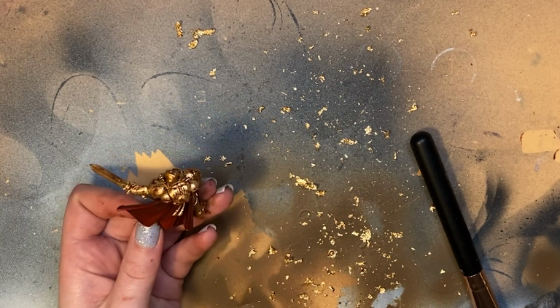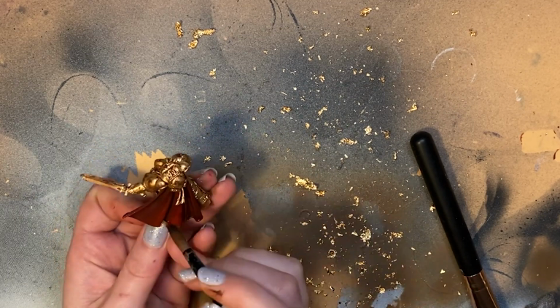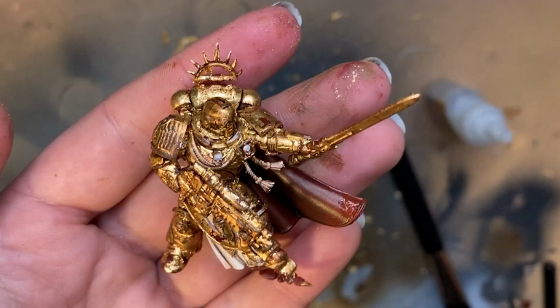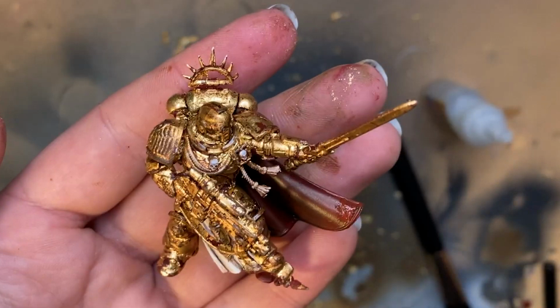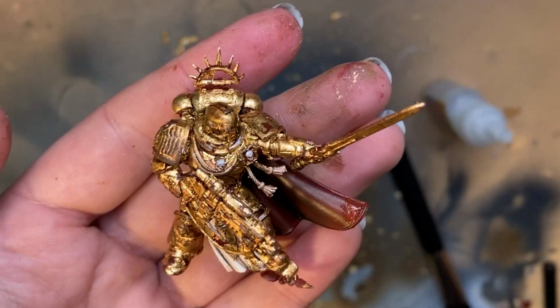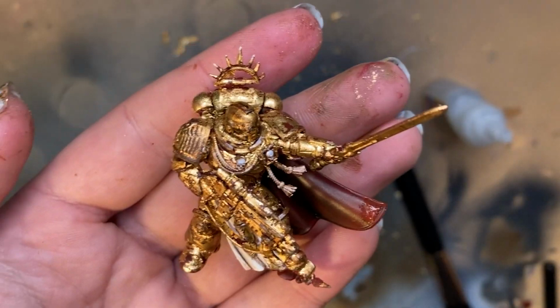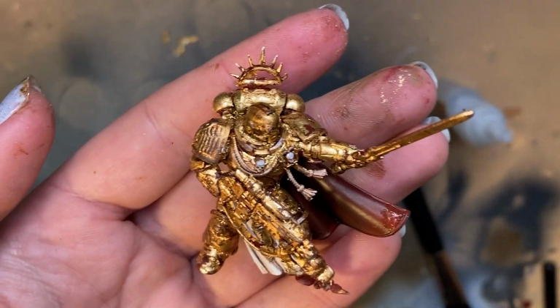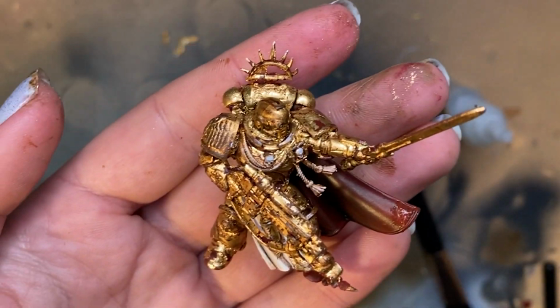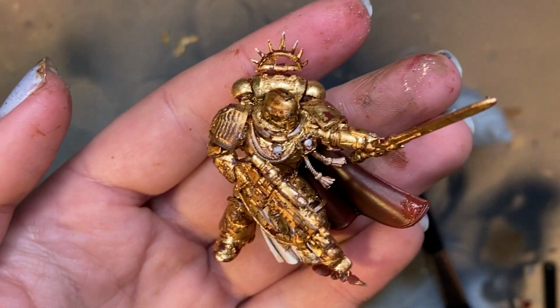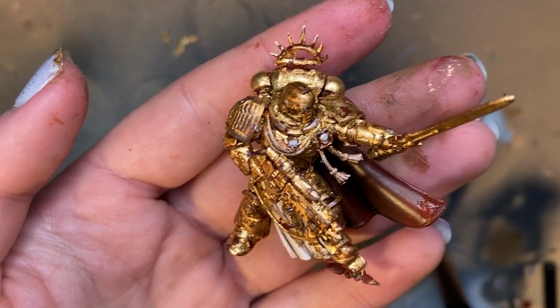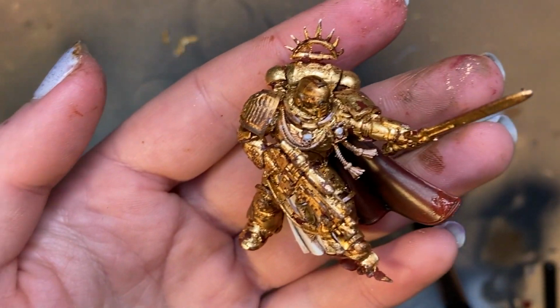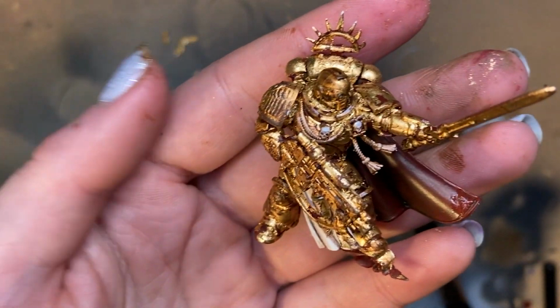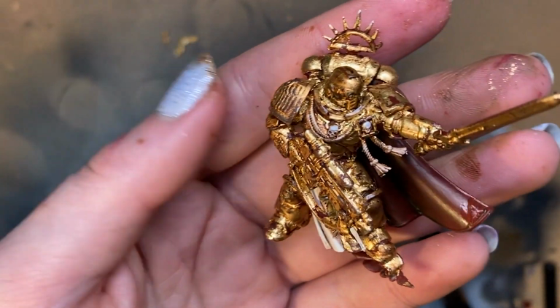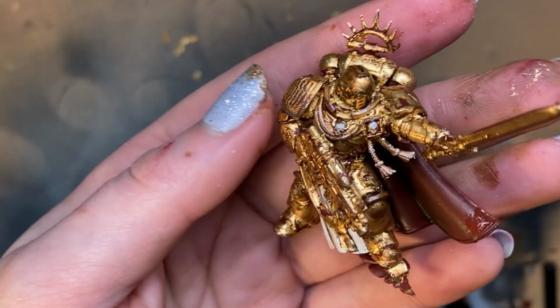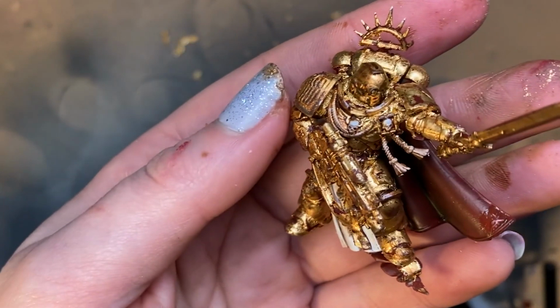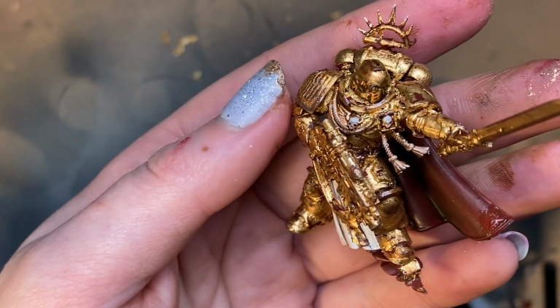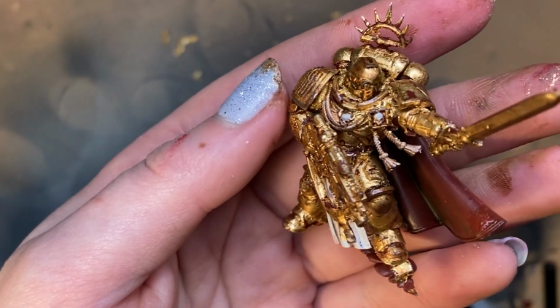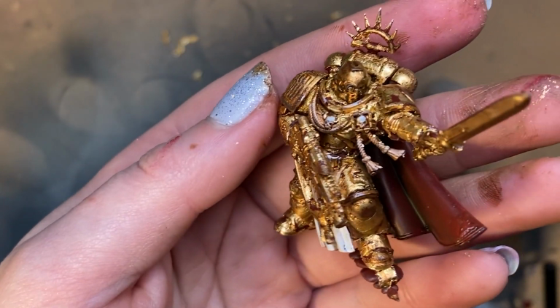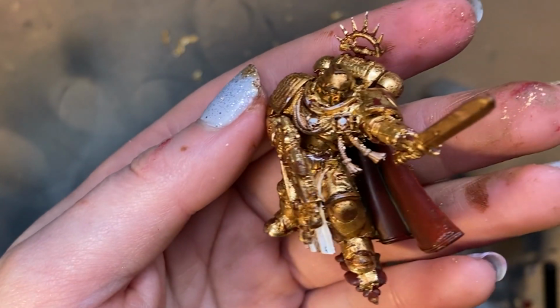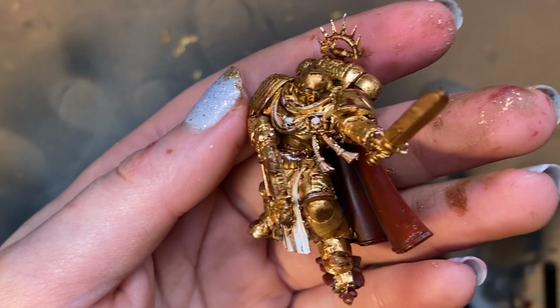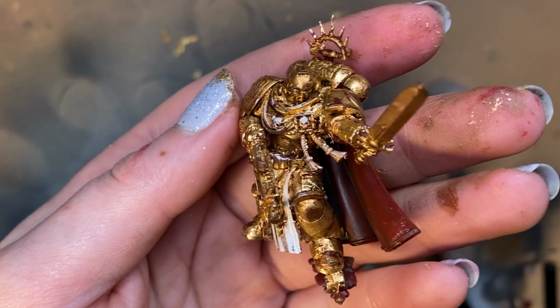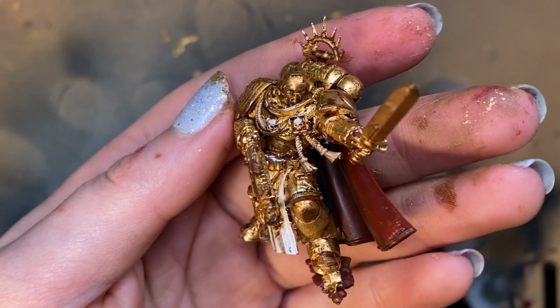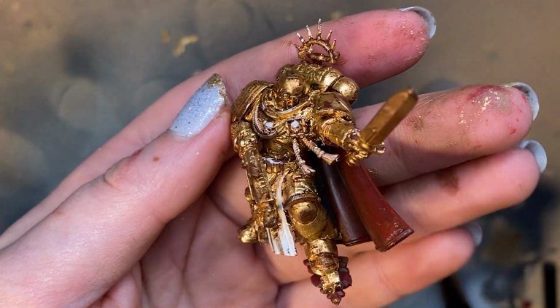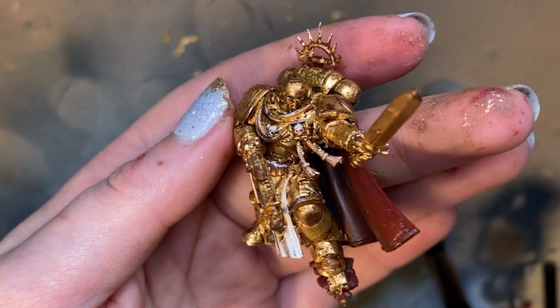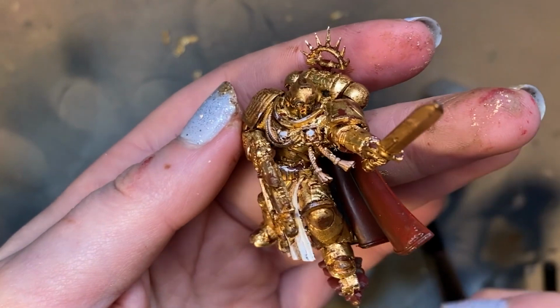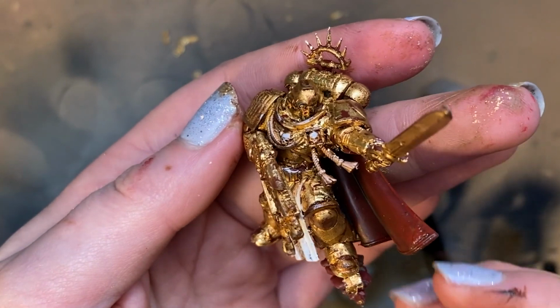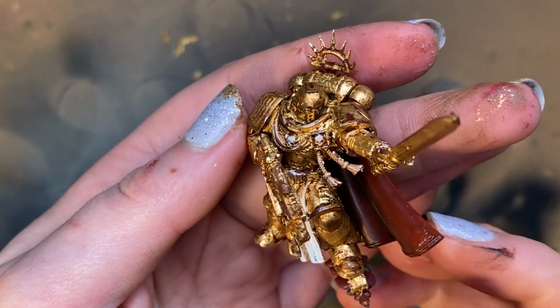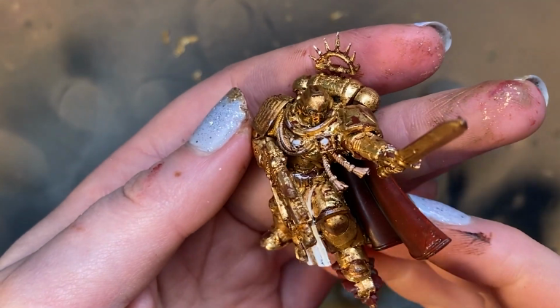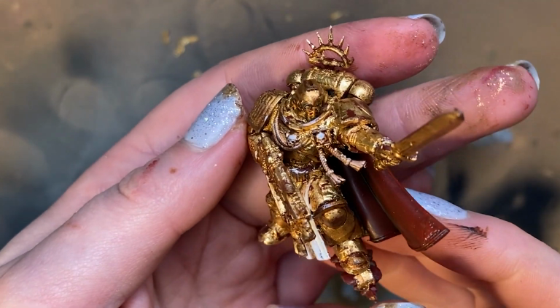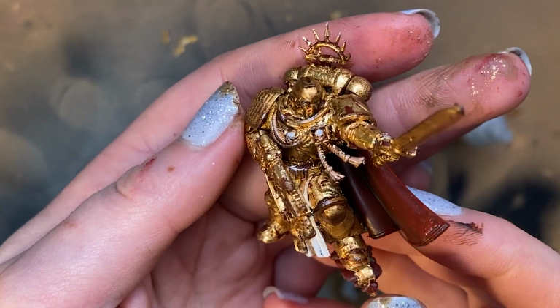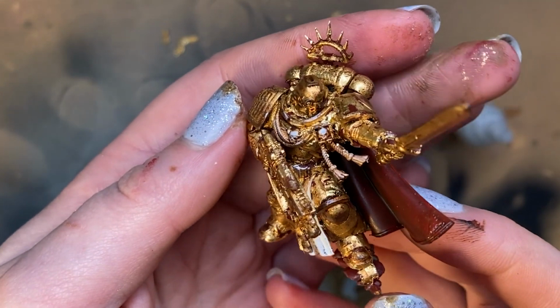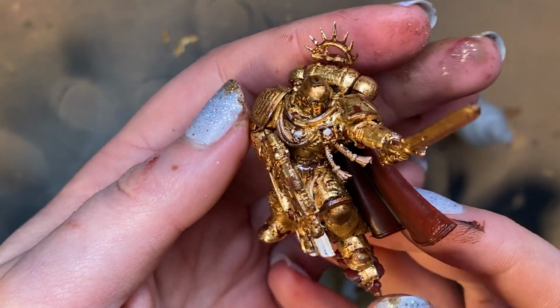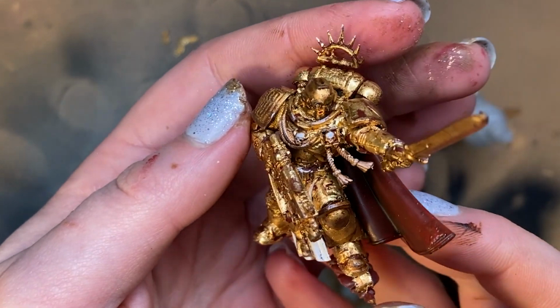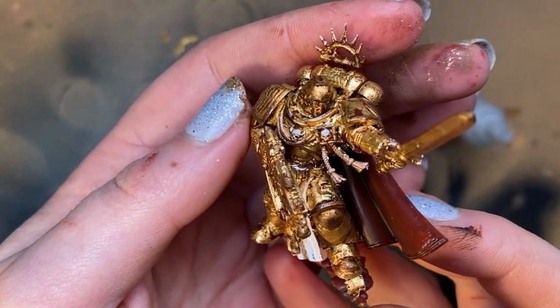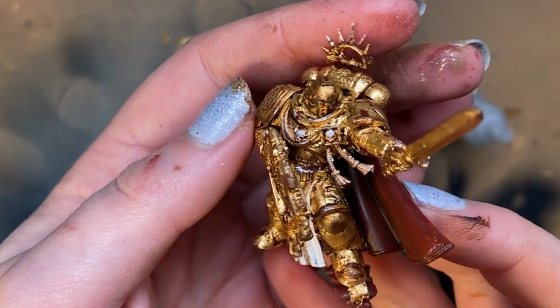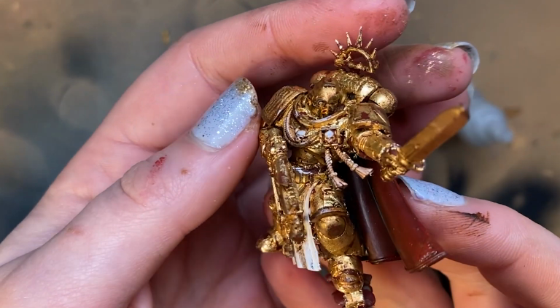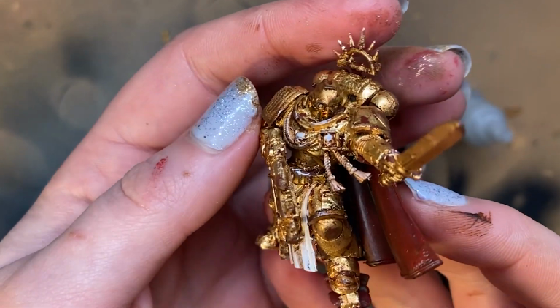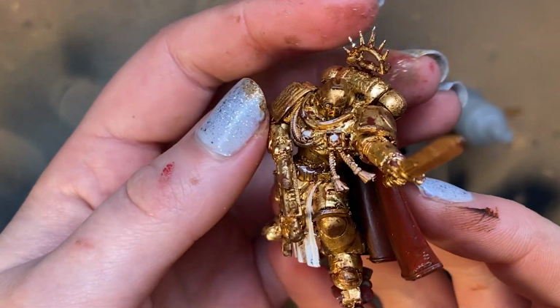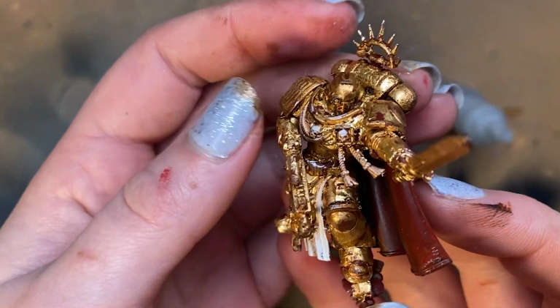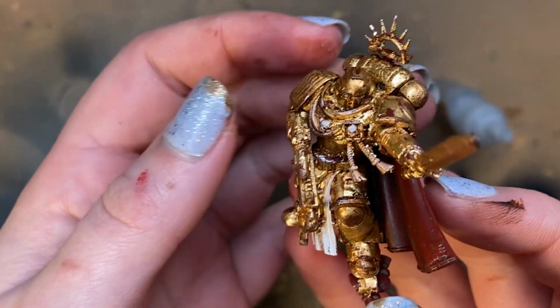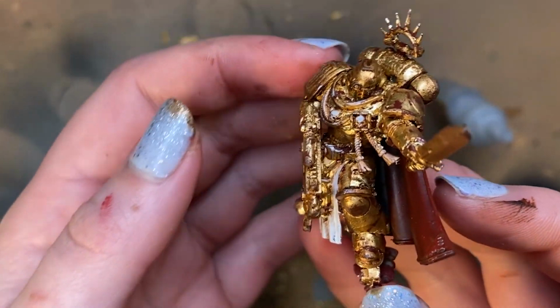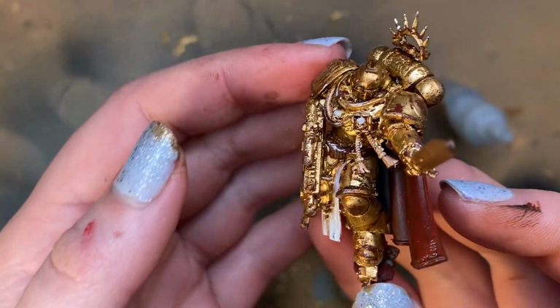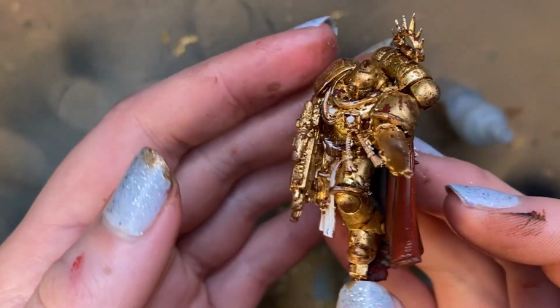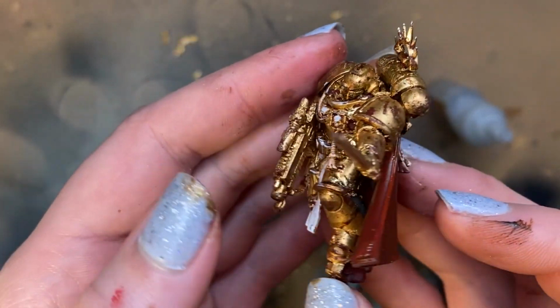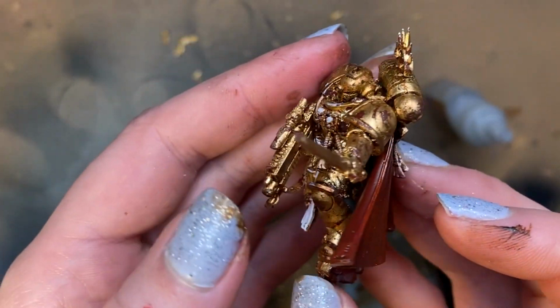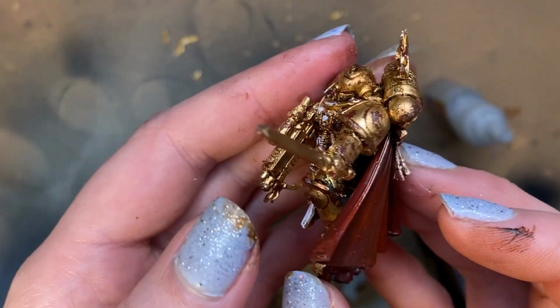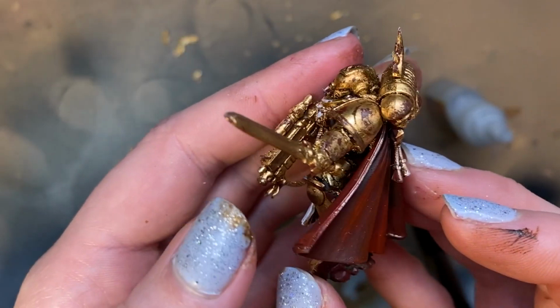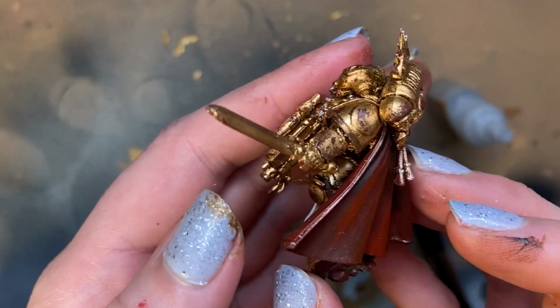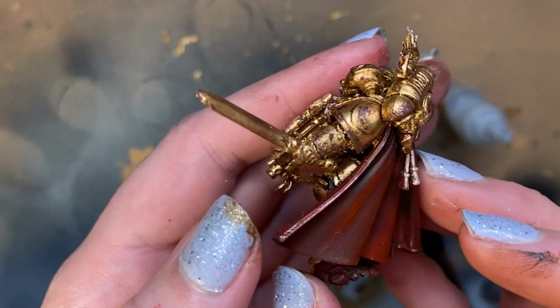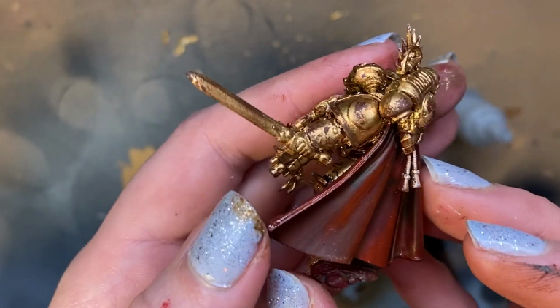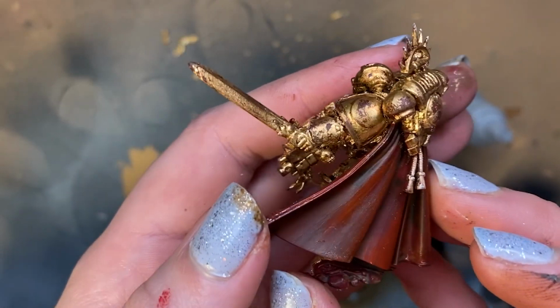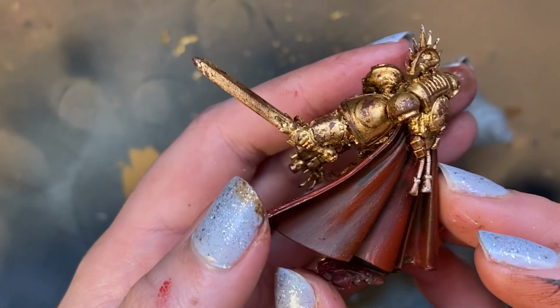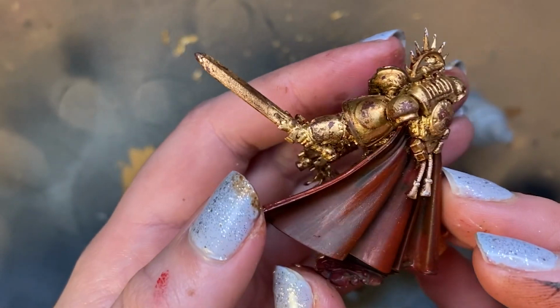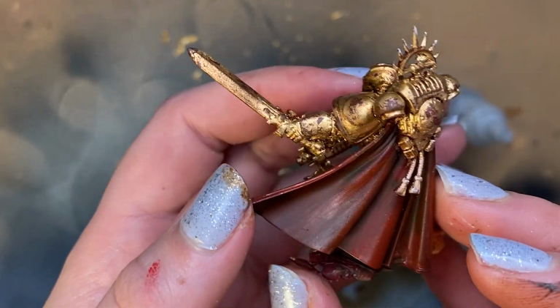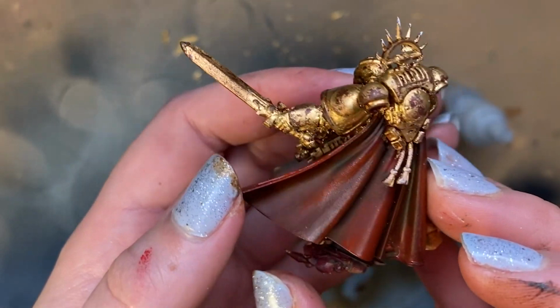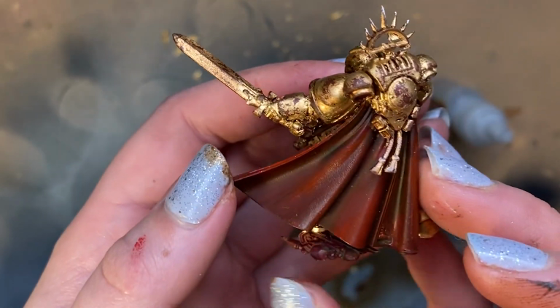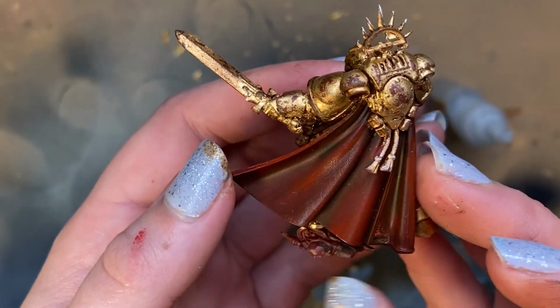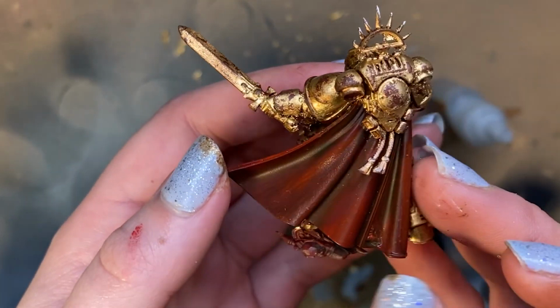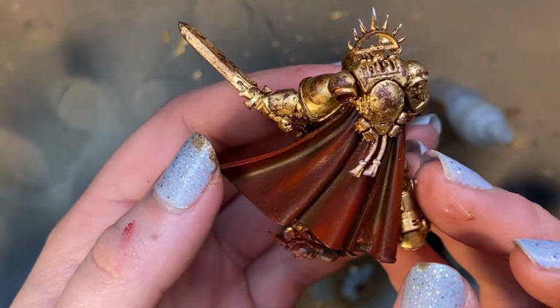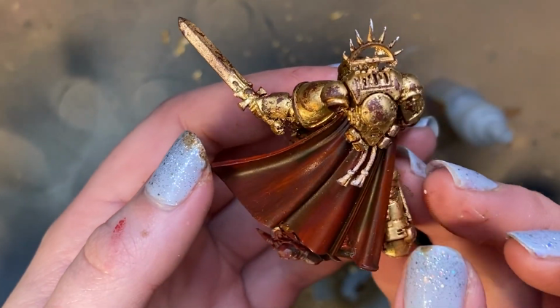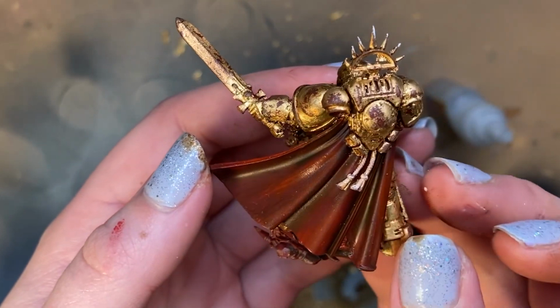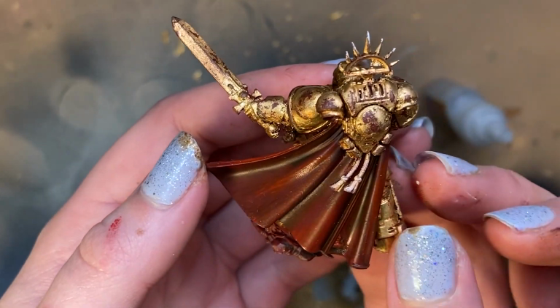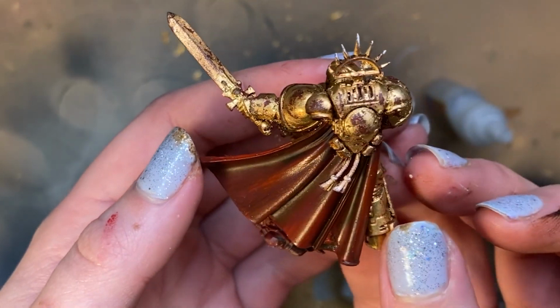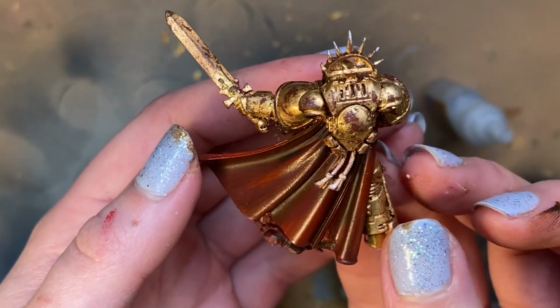And here he is — all we need now is to stick him to a base. One gold leaf Primaris Captain completed in 30 minutes.